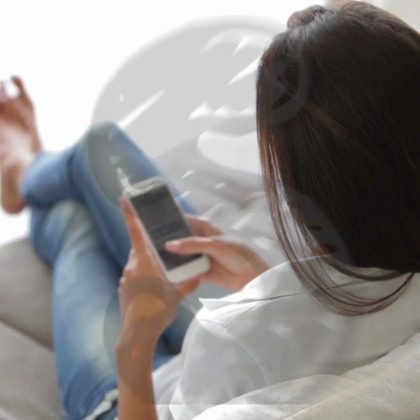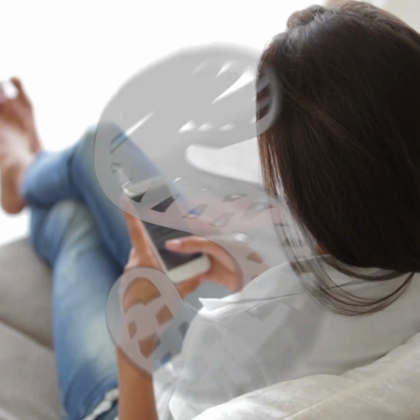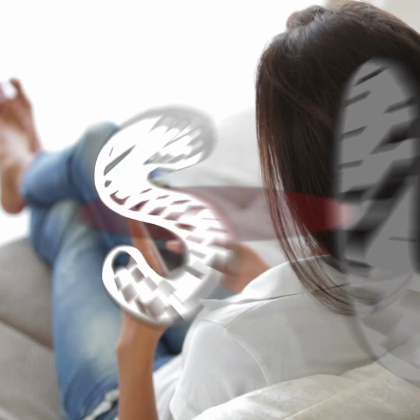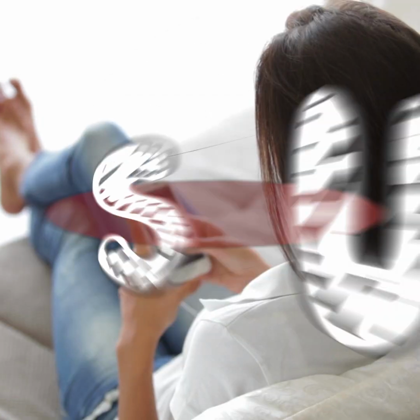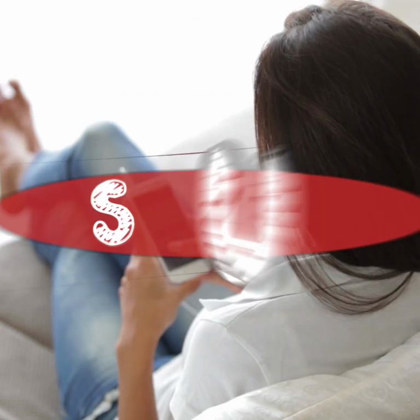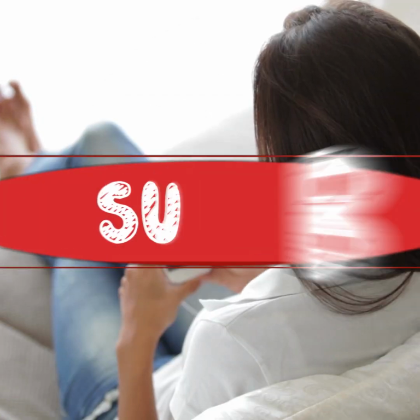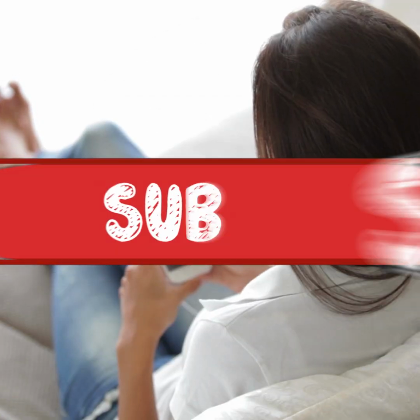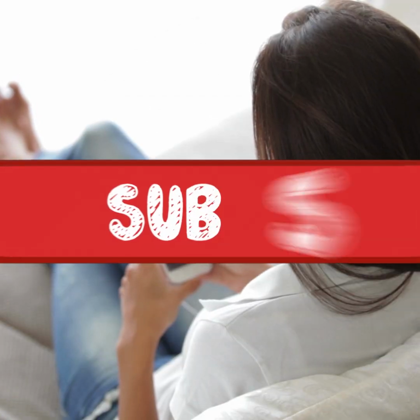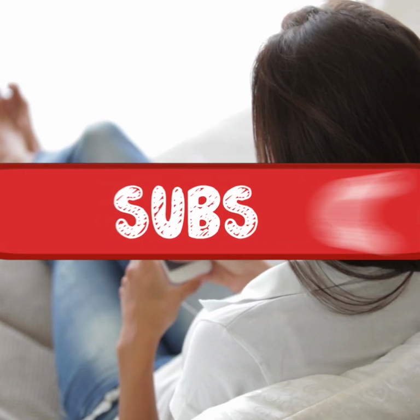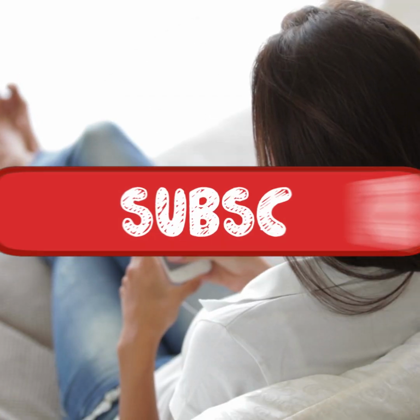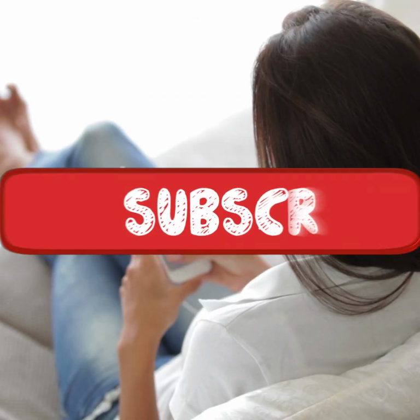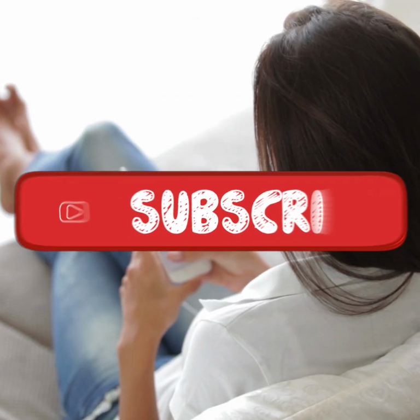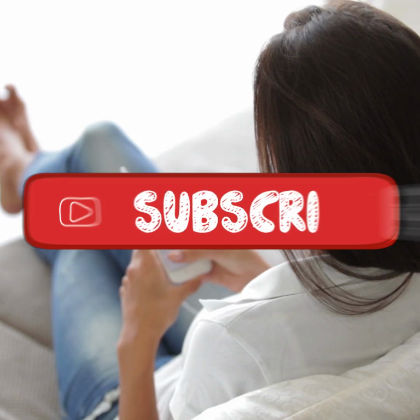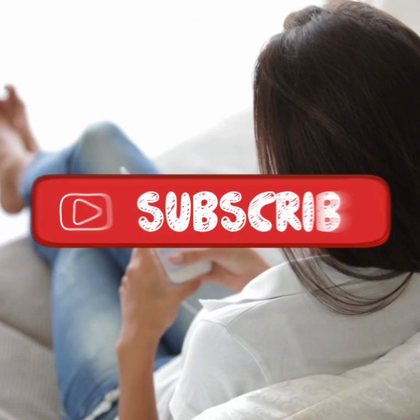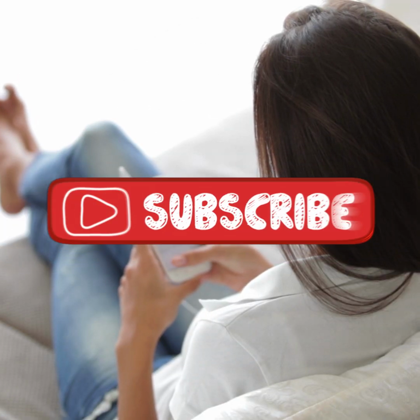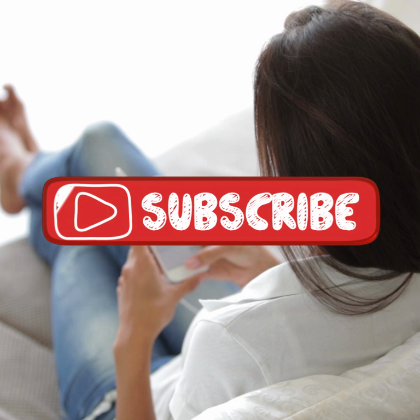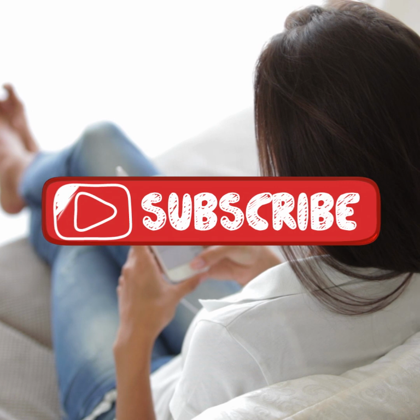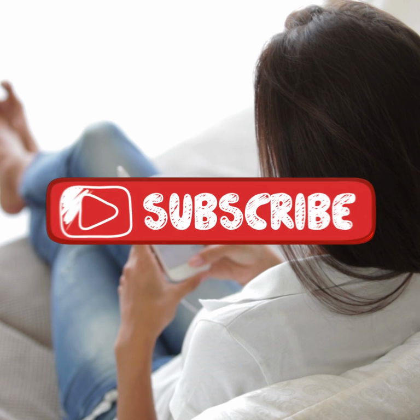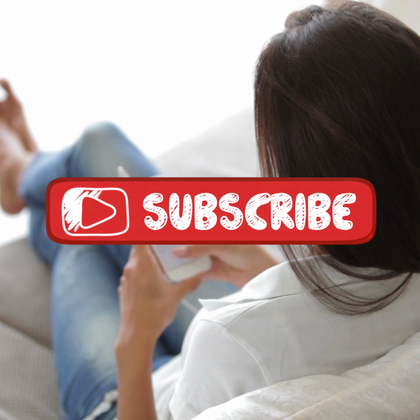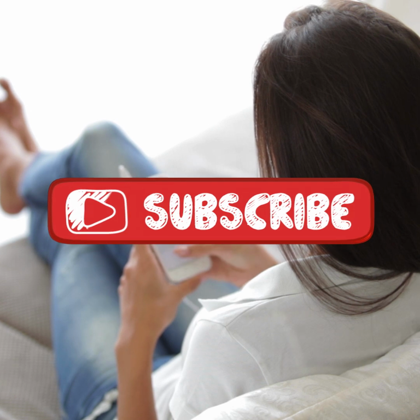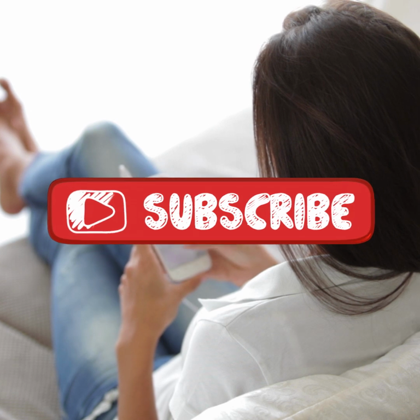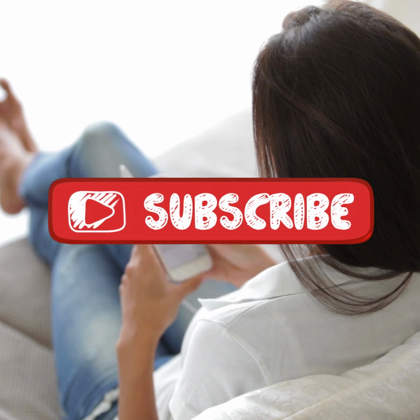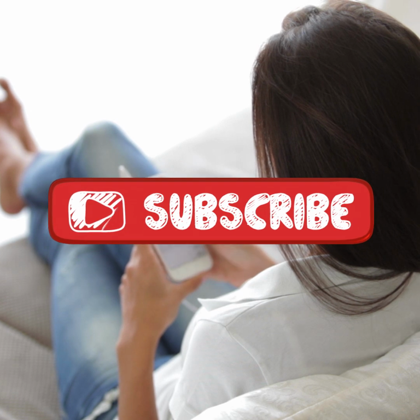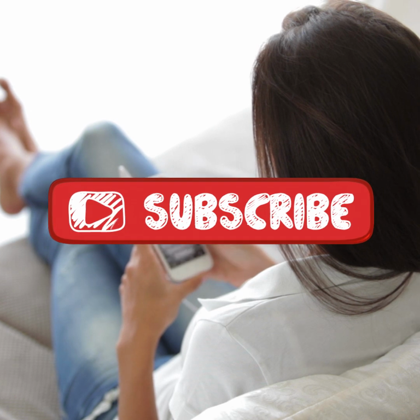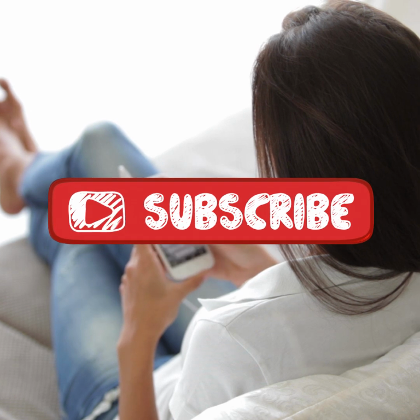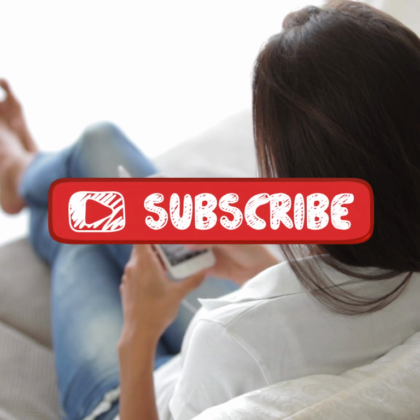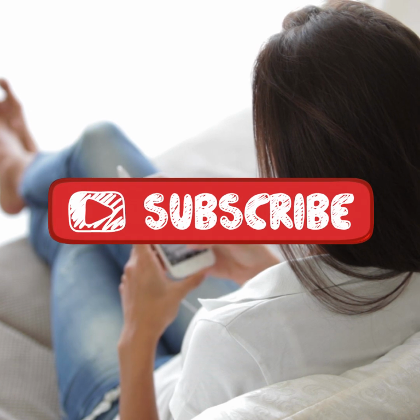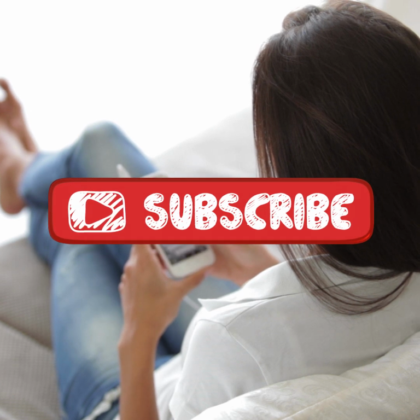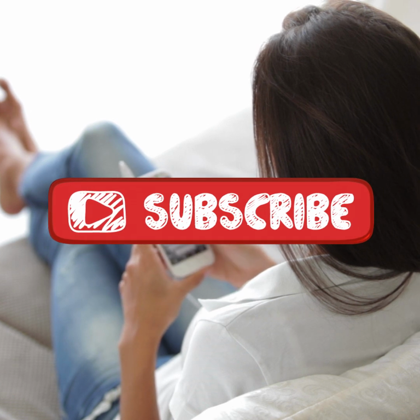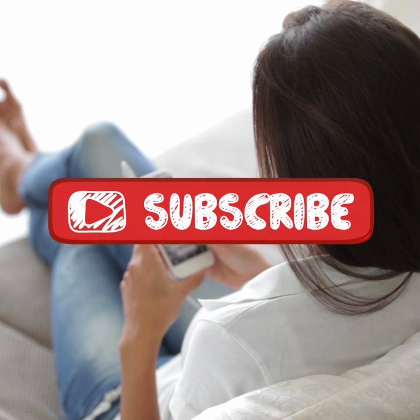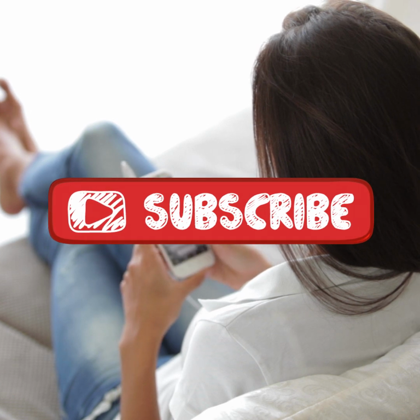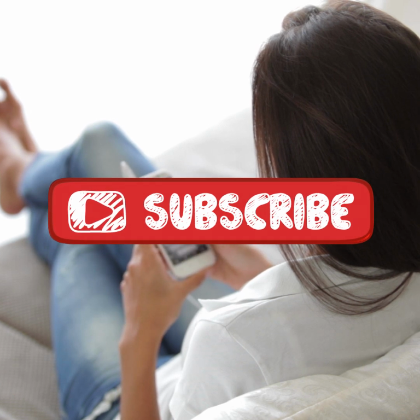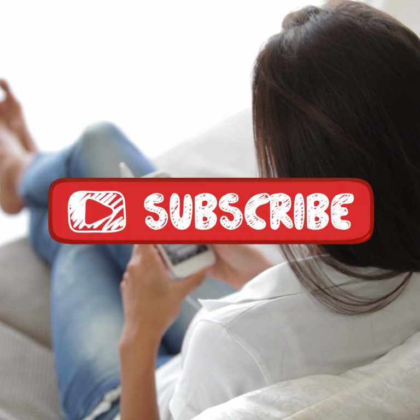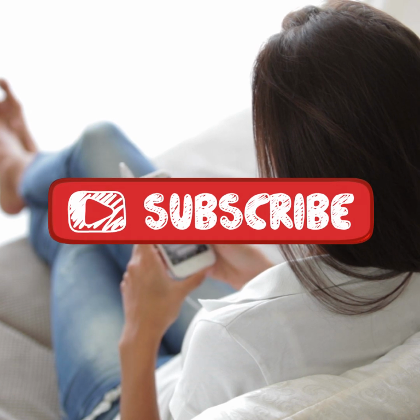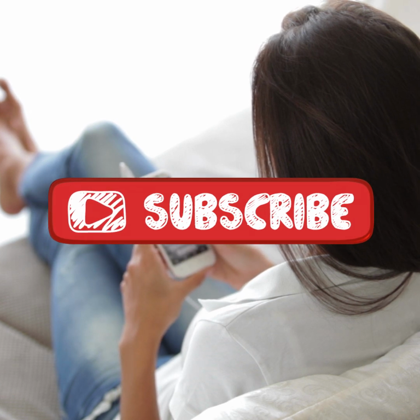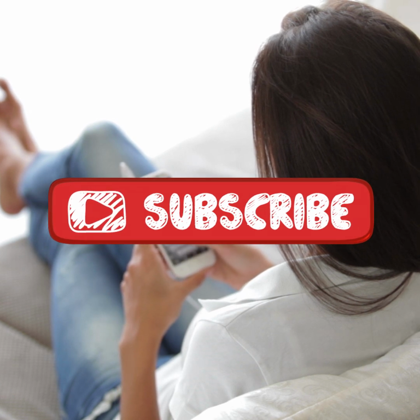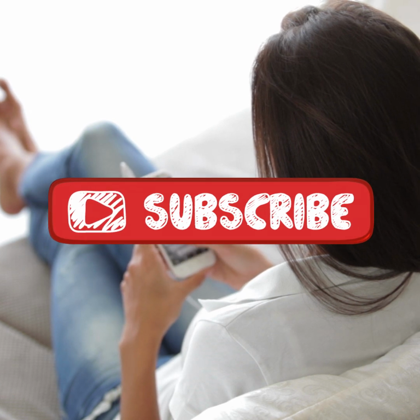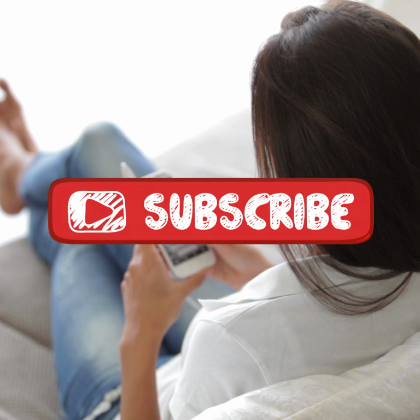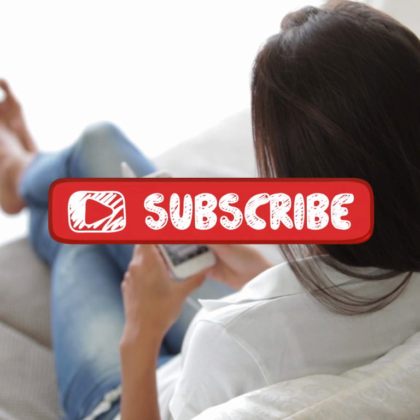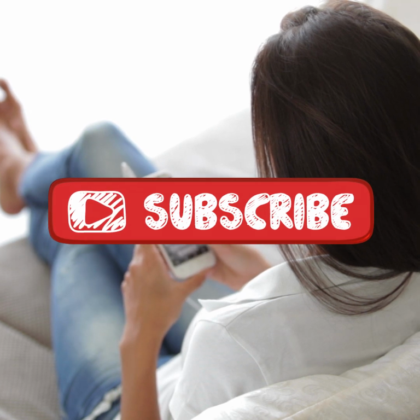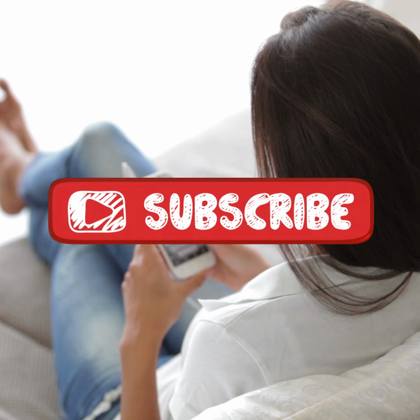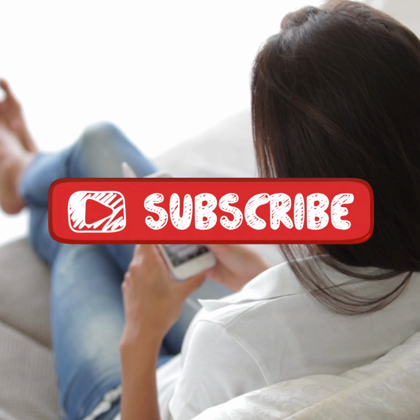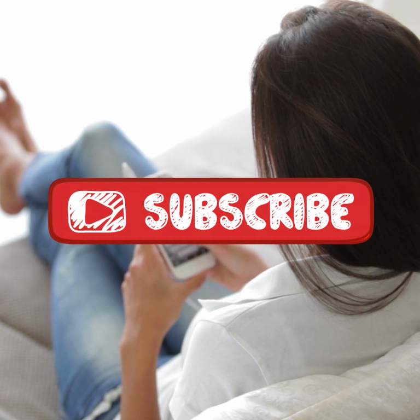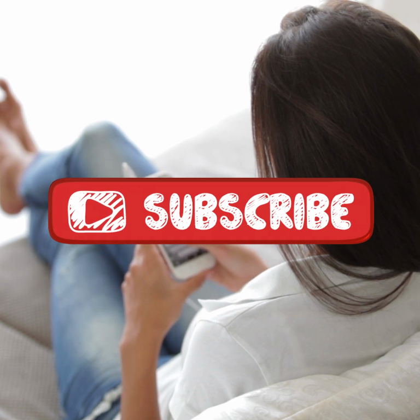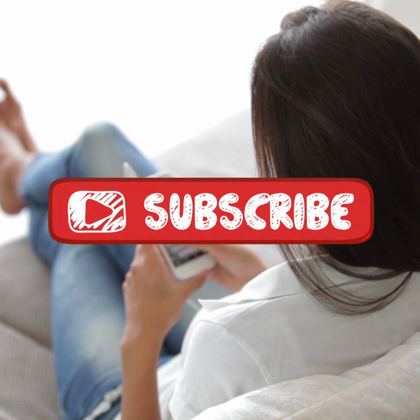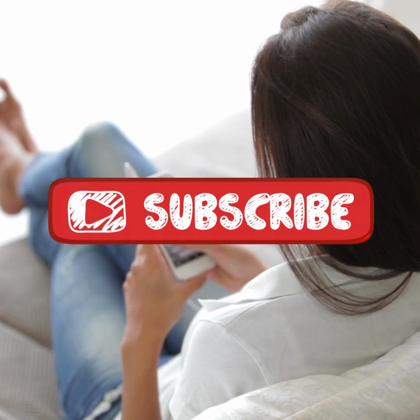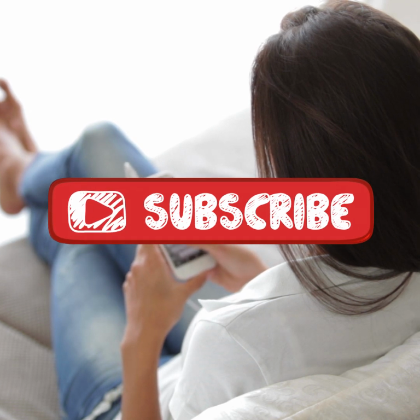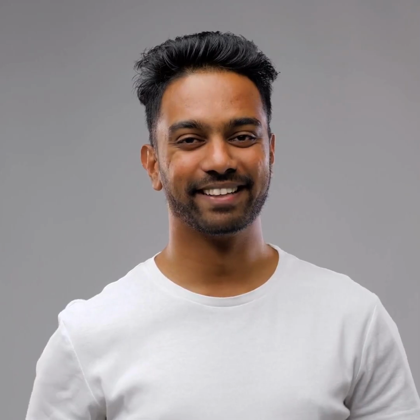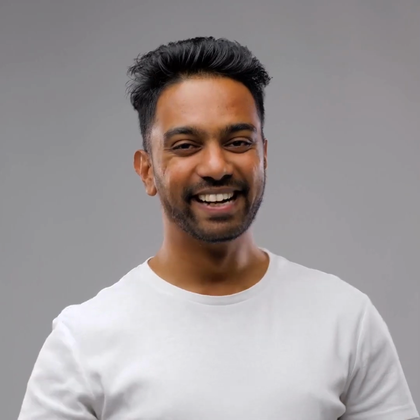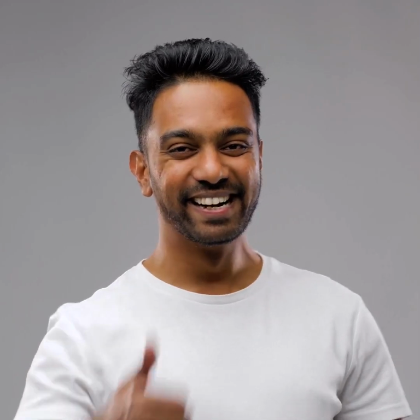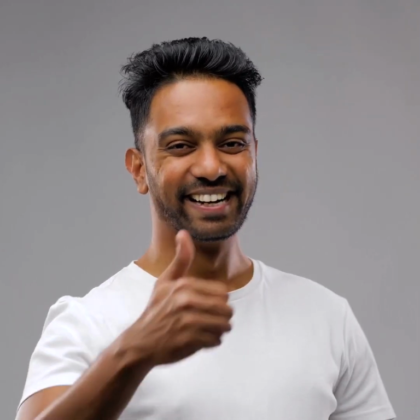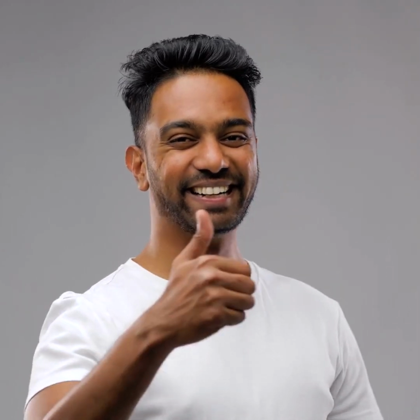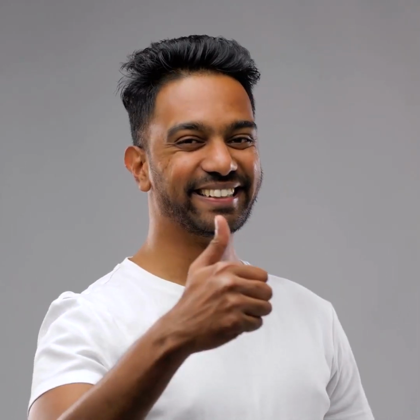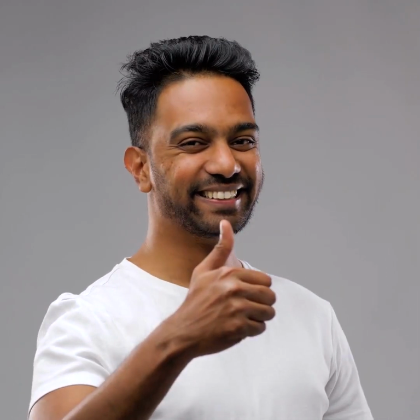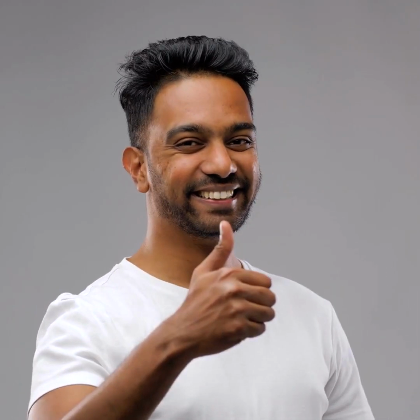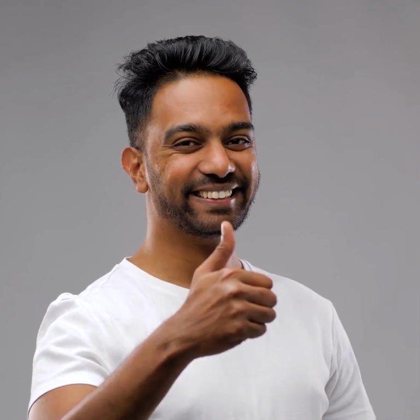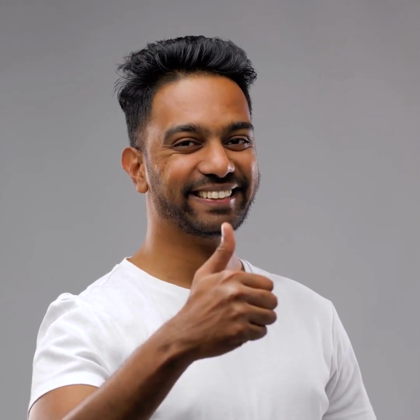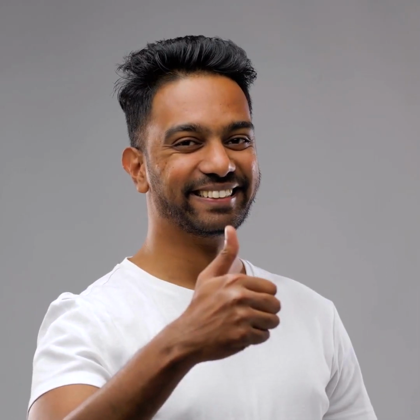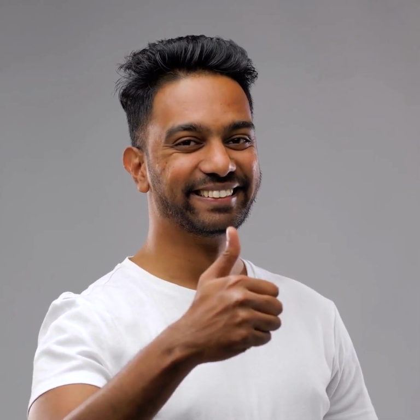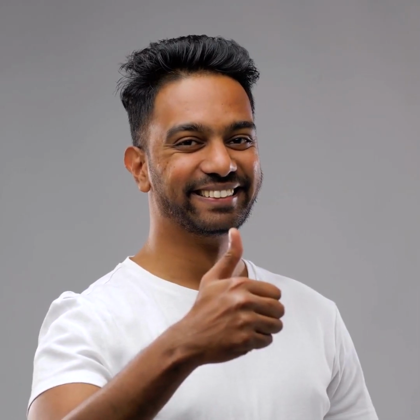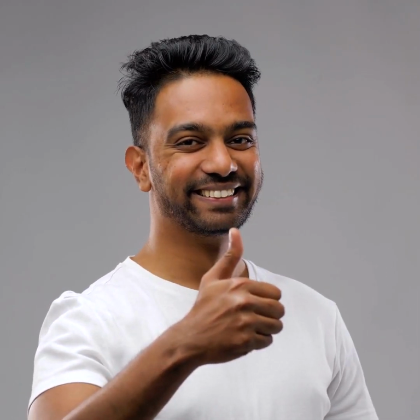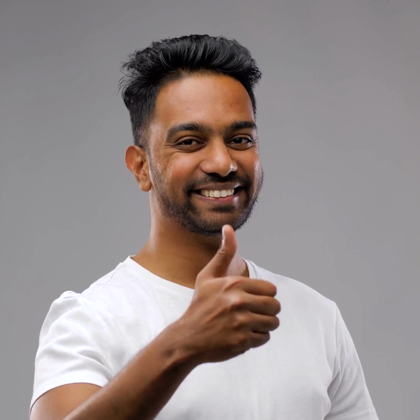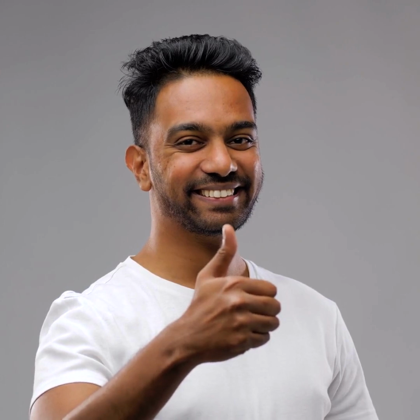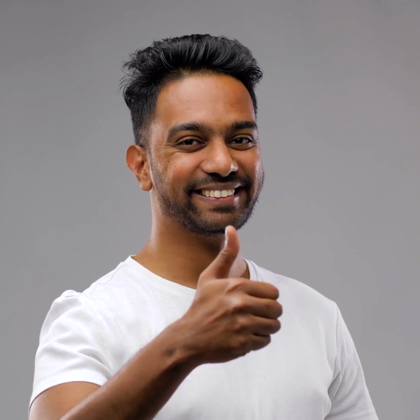Before we continue, remember to like the video and hit subscribe. Okay, let's get started.